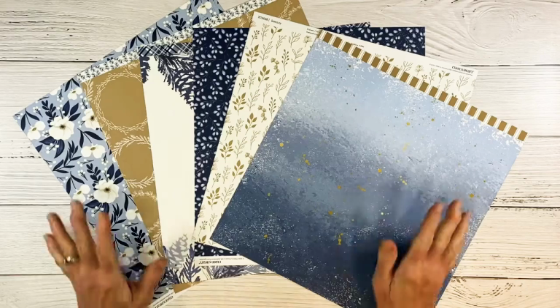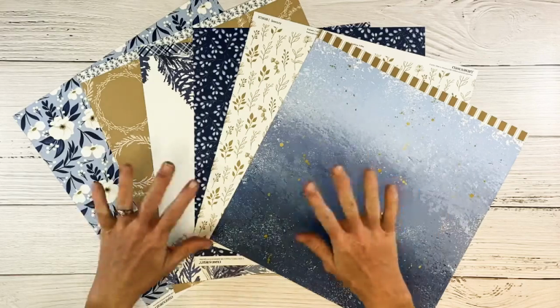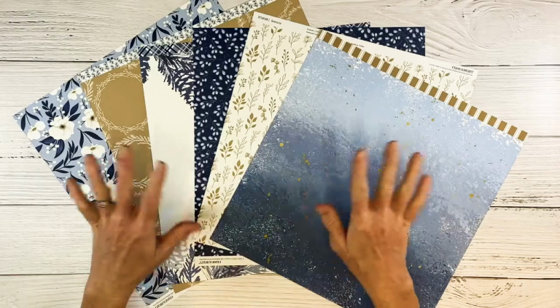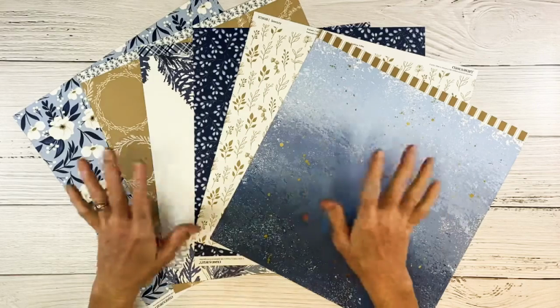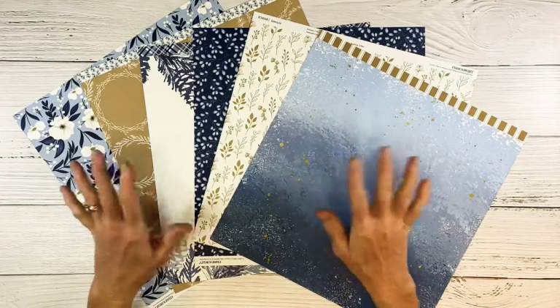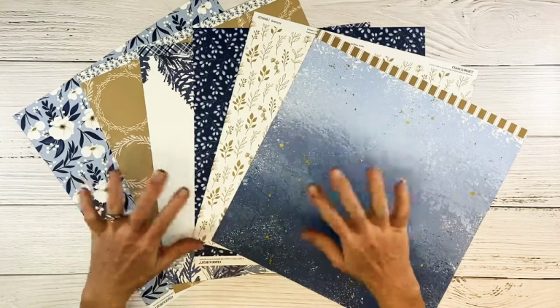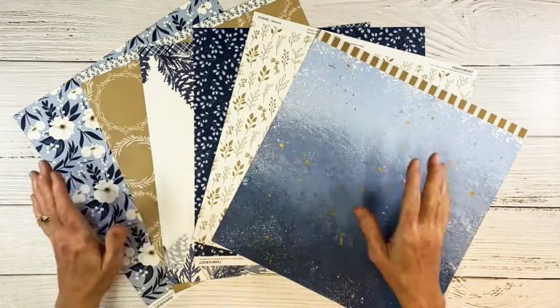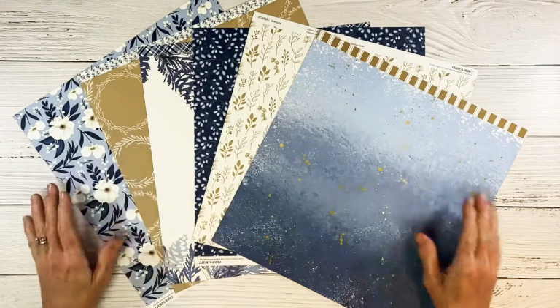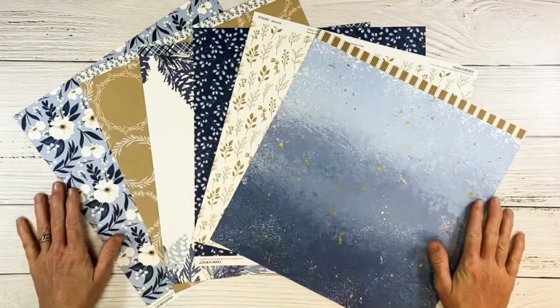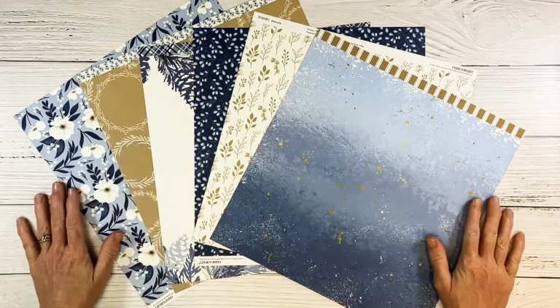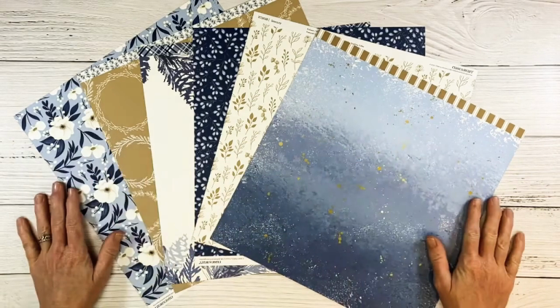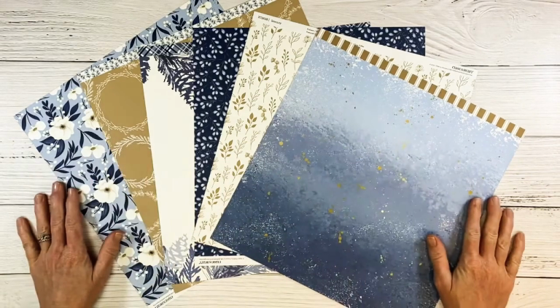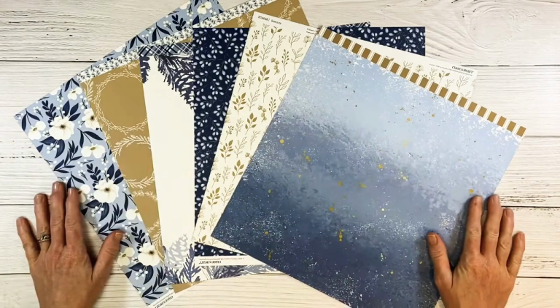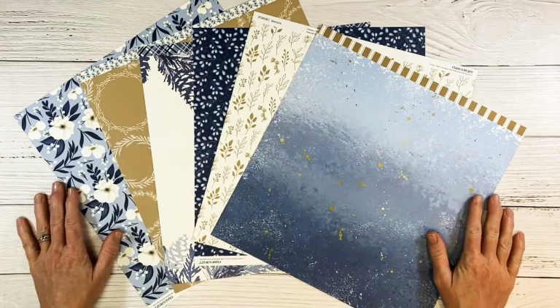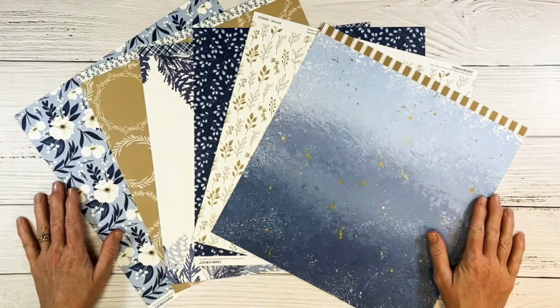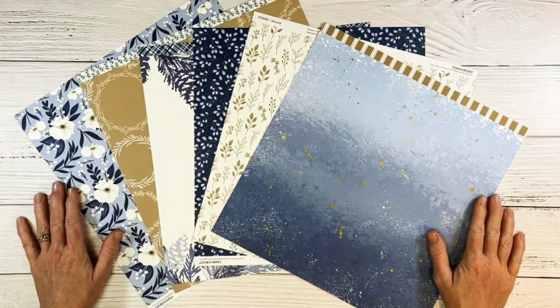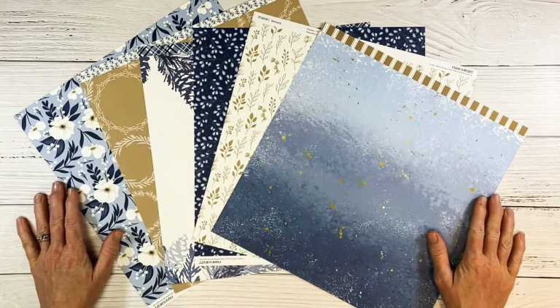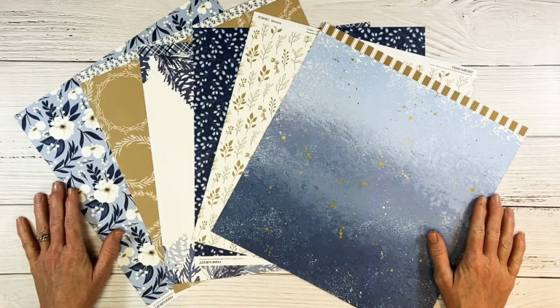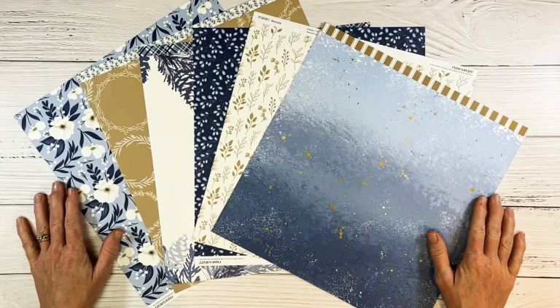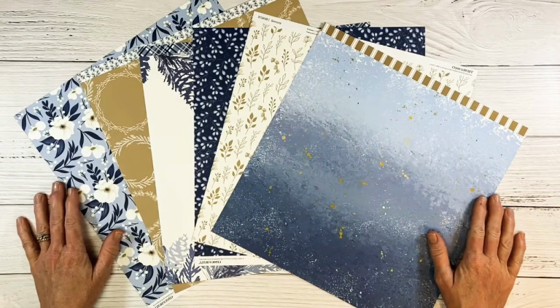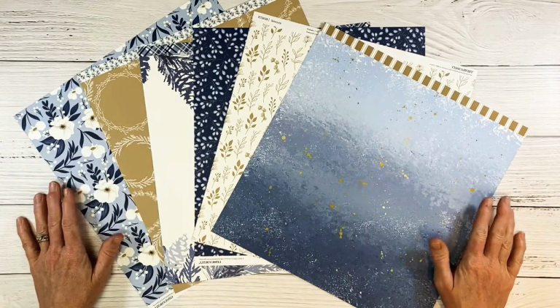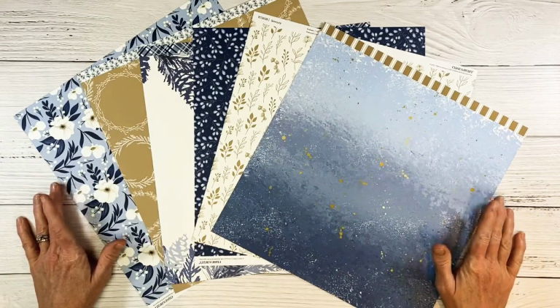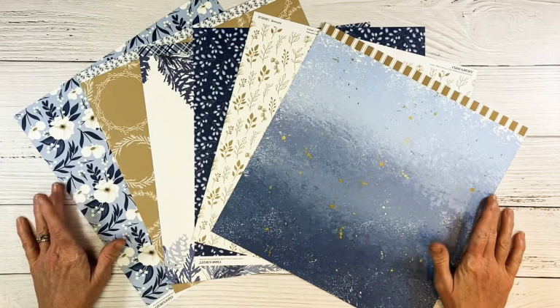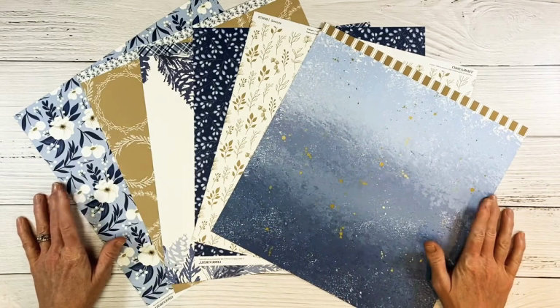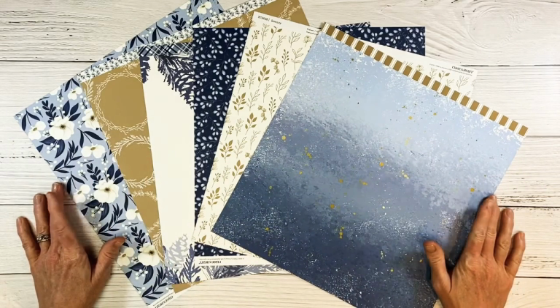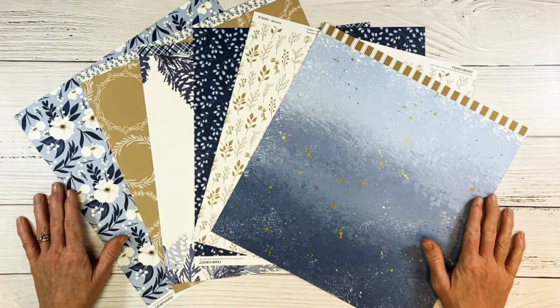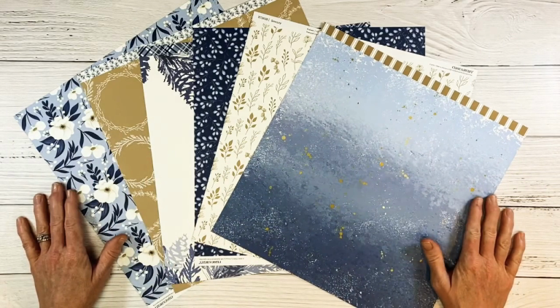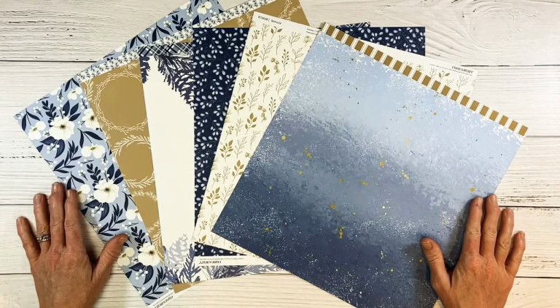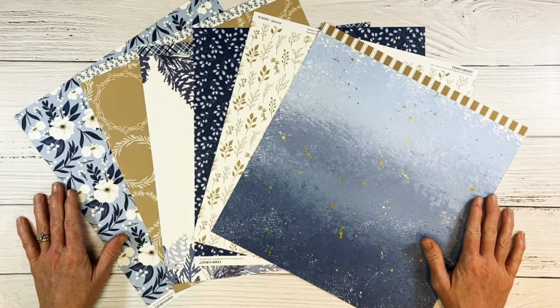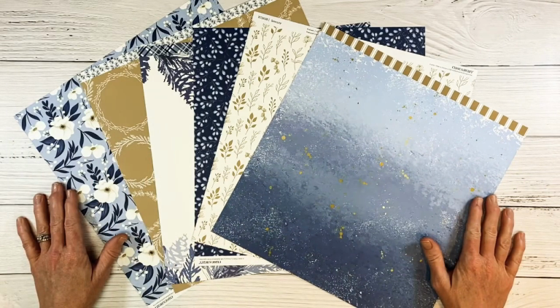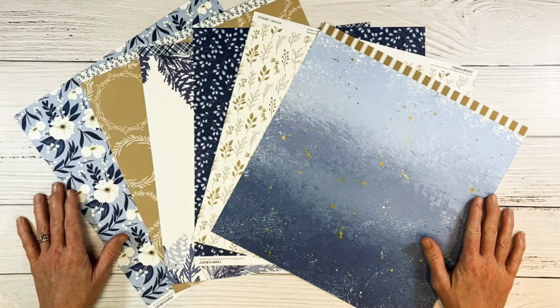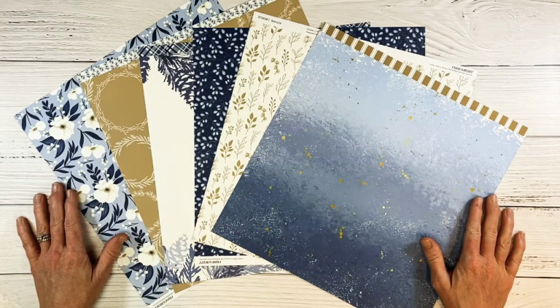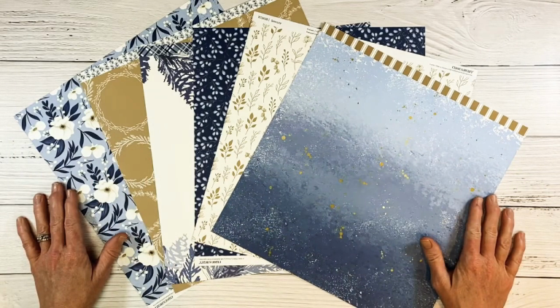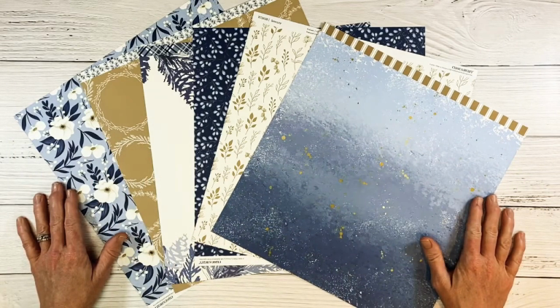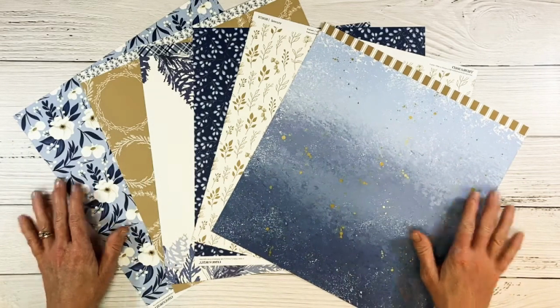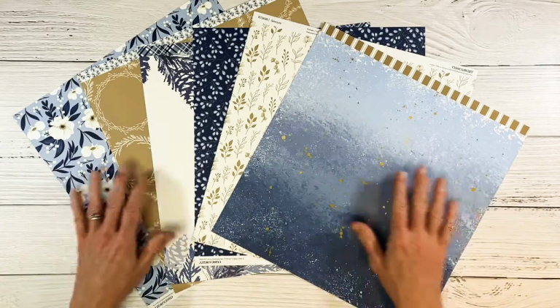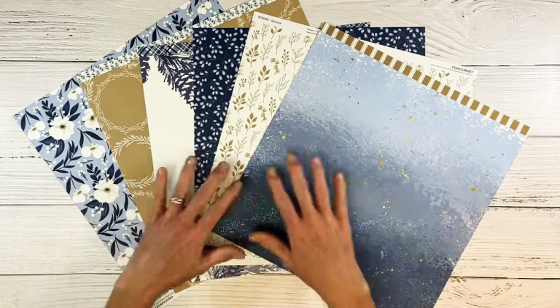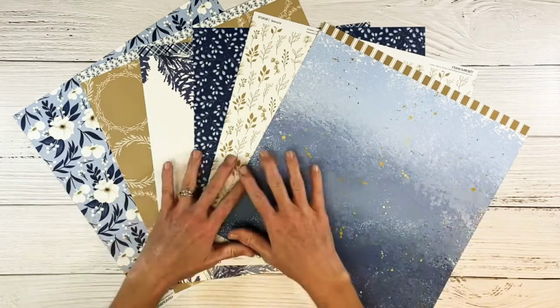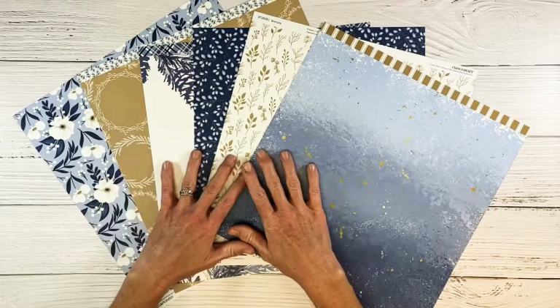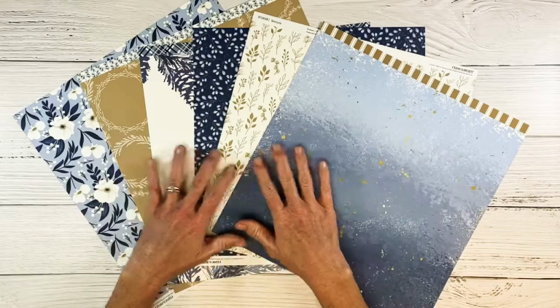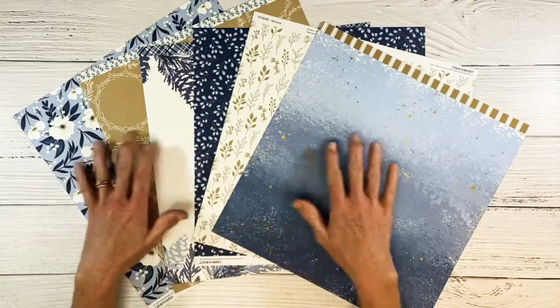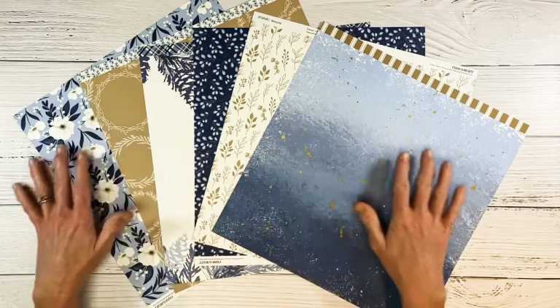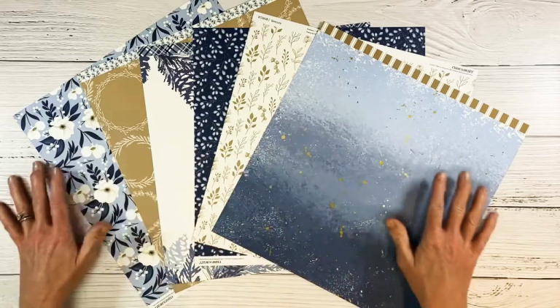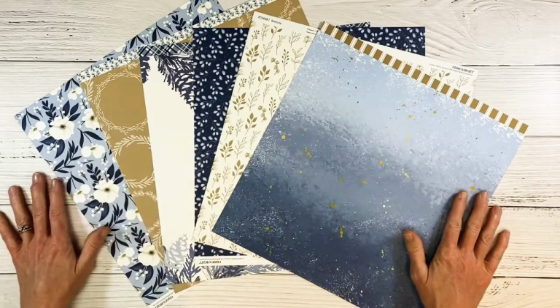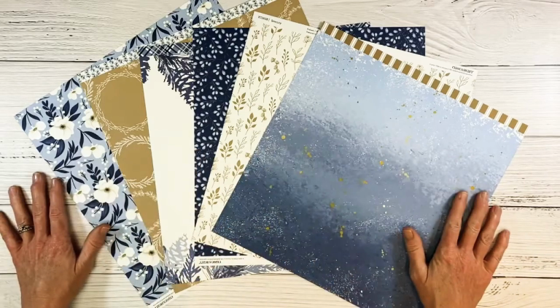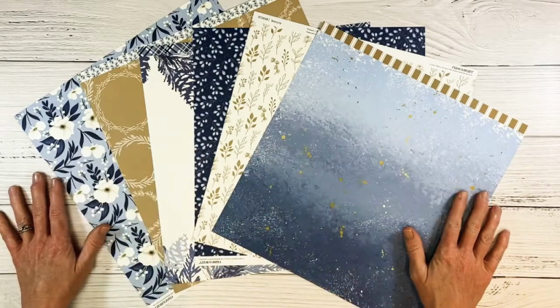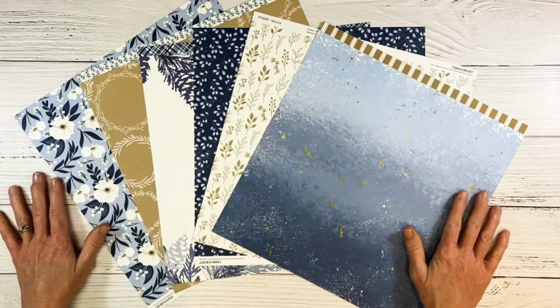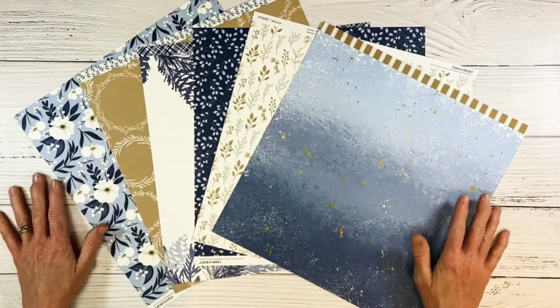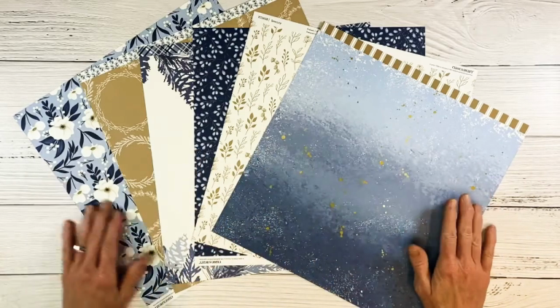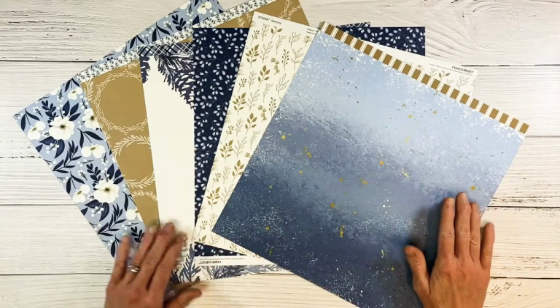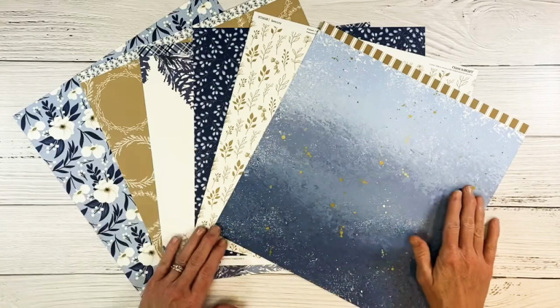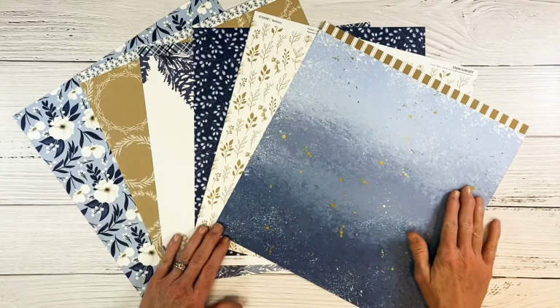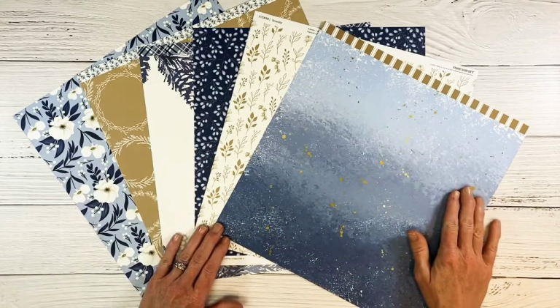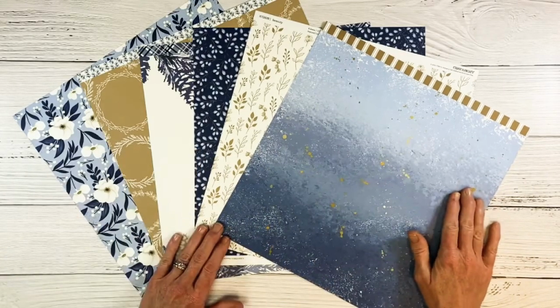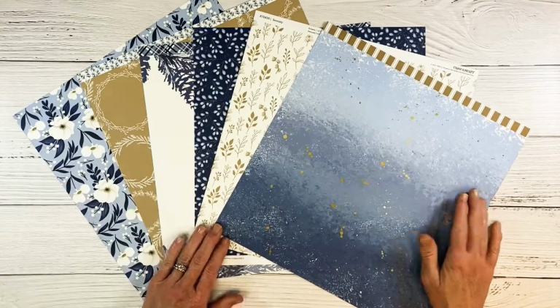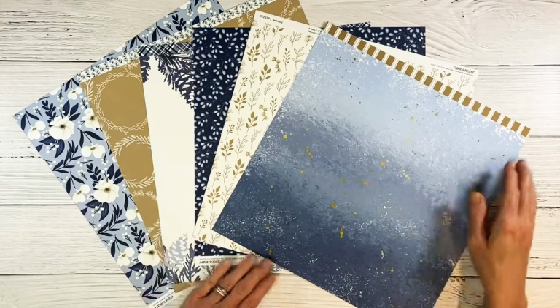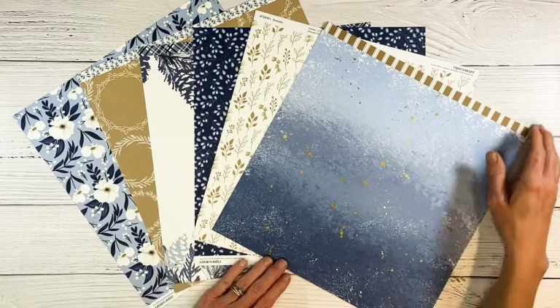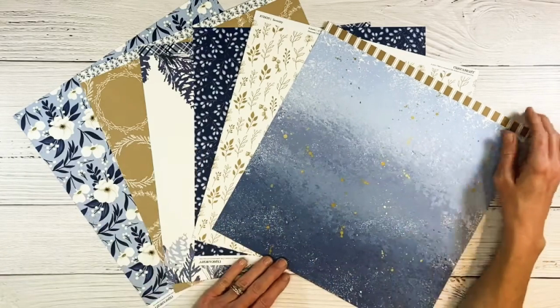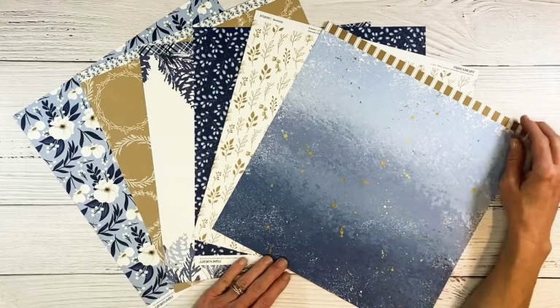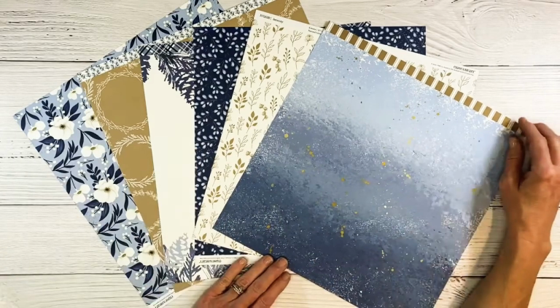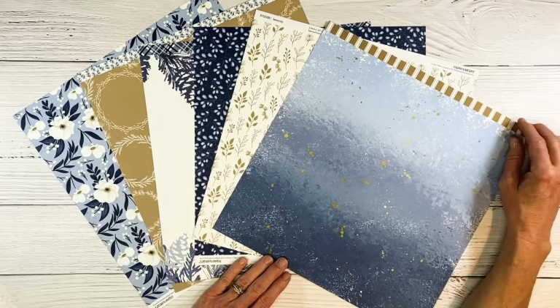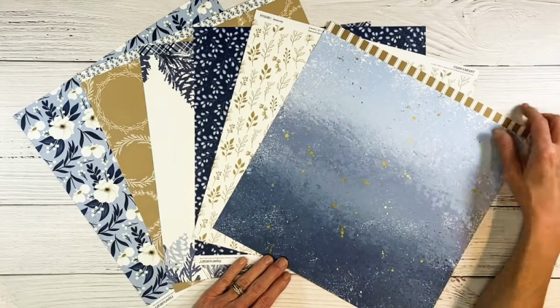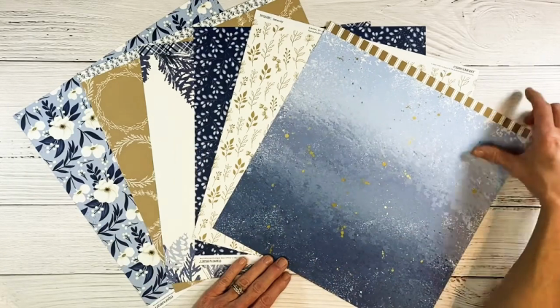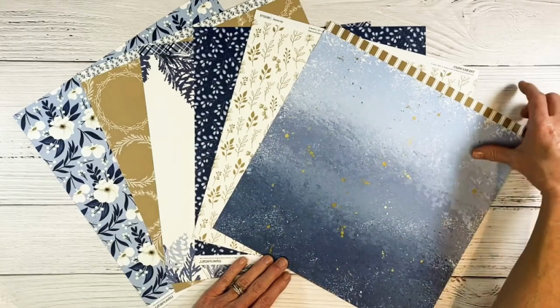Hey guys, welcome back to my channel, Crafty Concepts with Erin. Can you believe it's December already? Today we're playing with the Serenity Paper Collection.